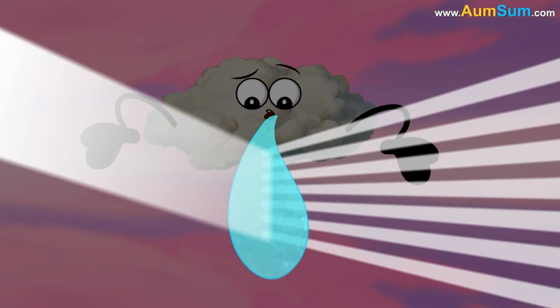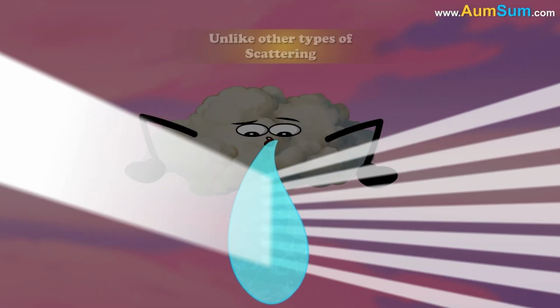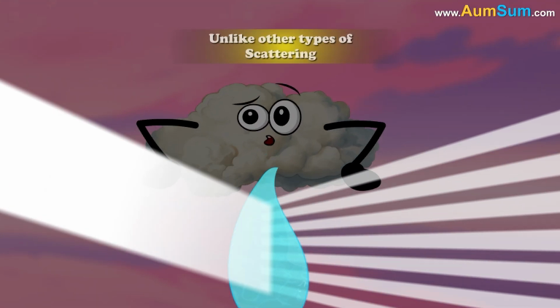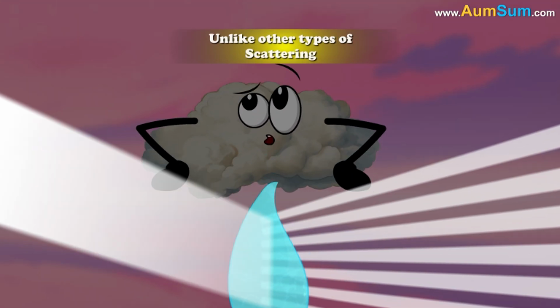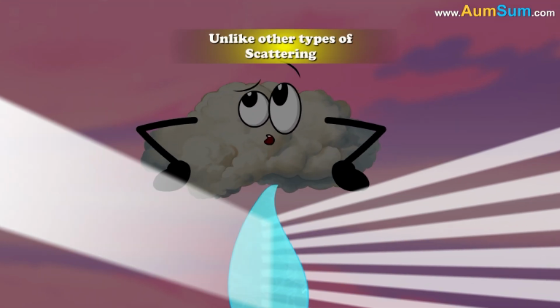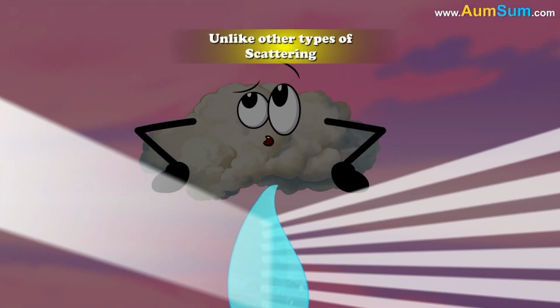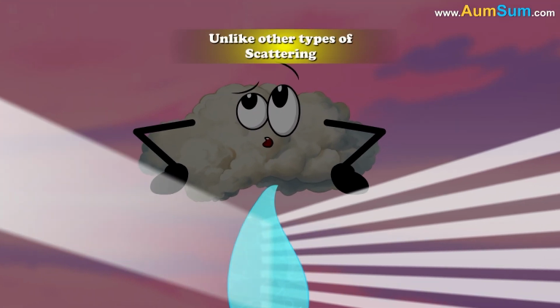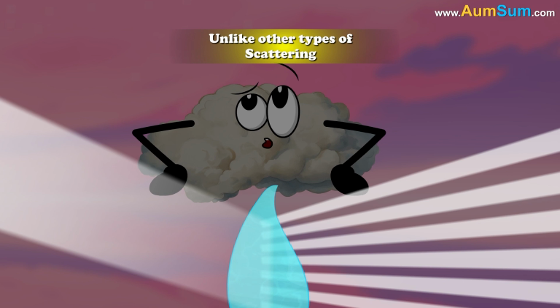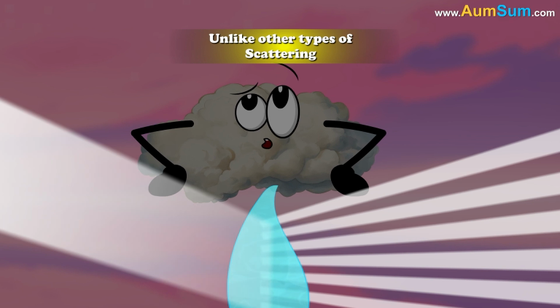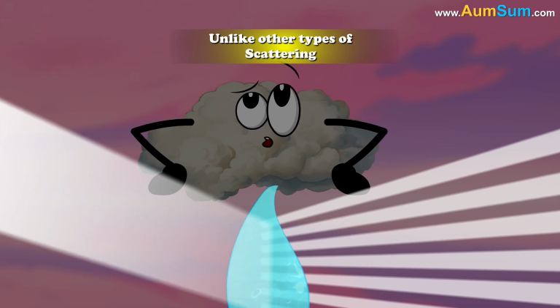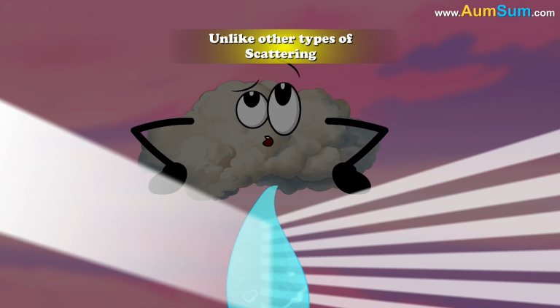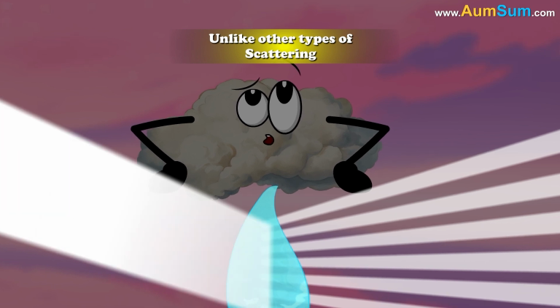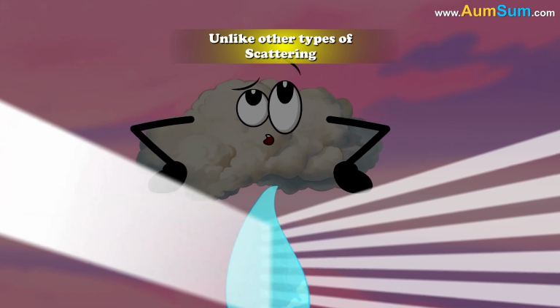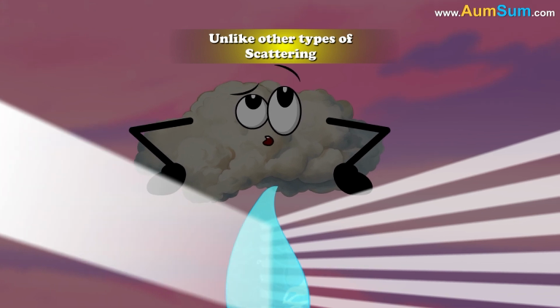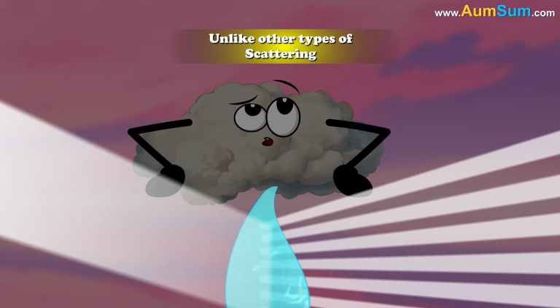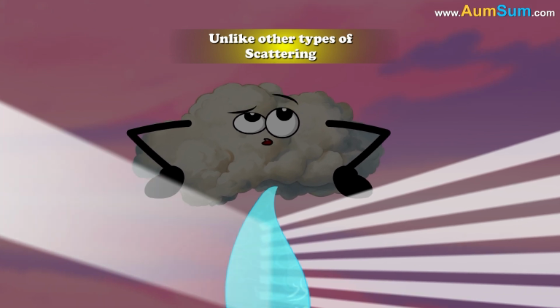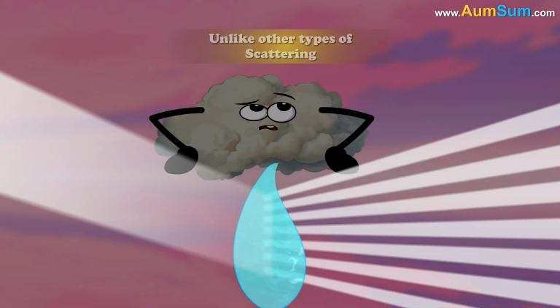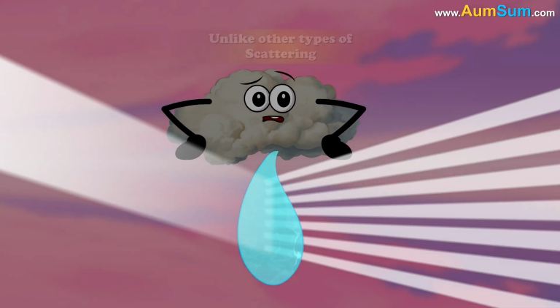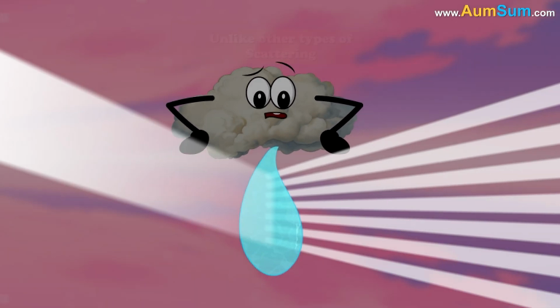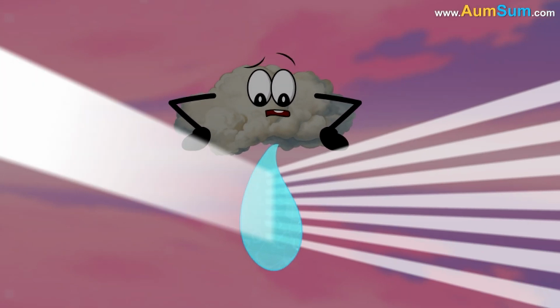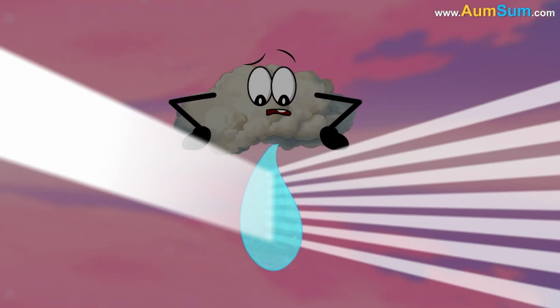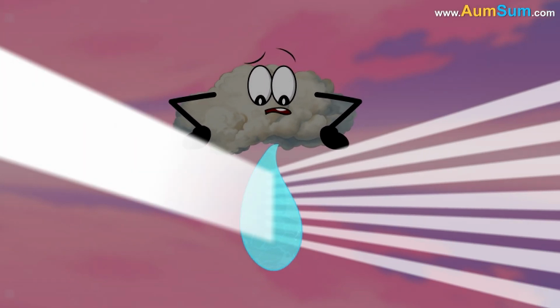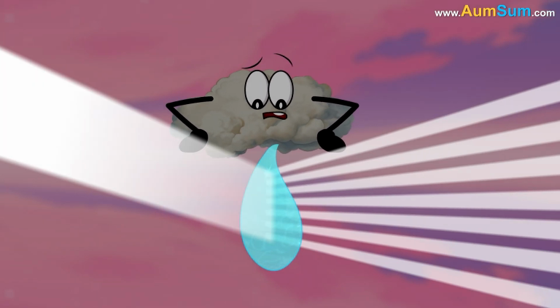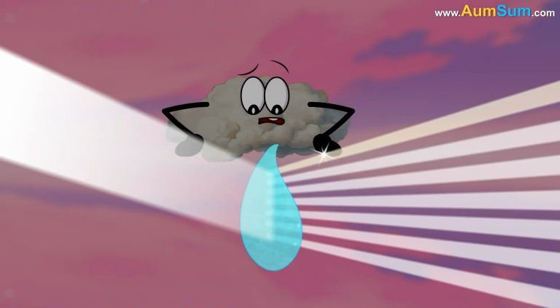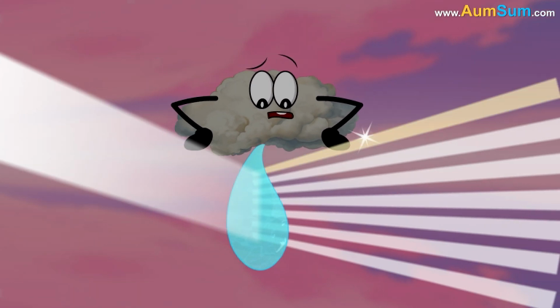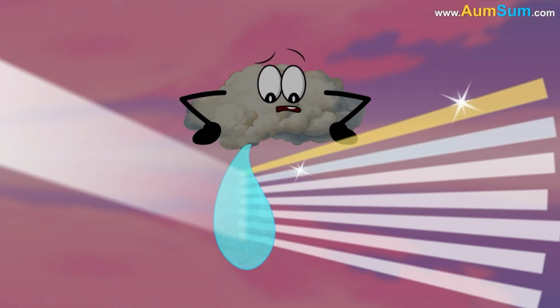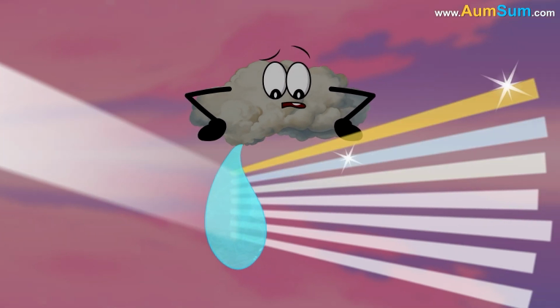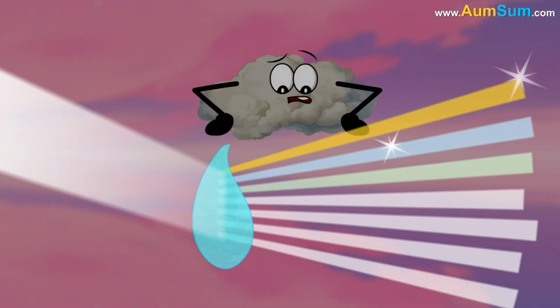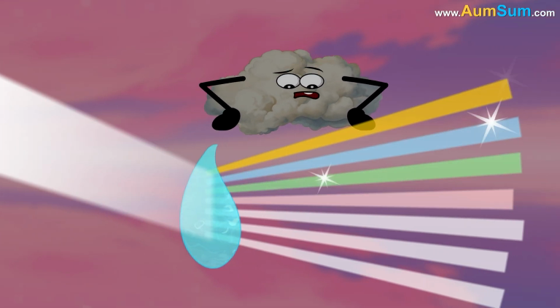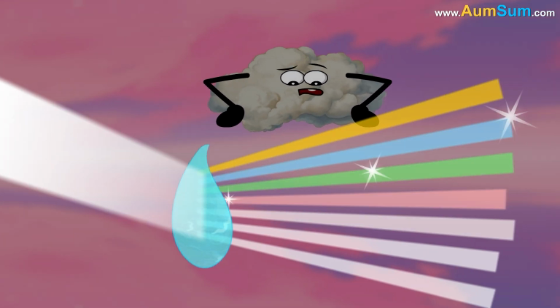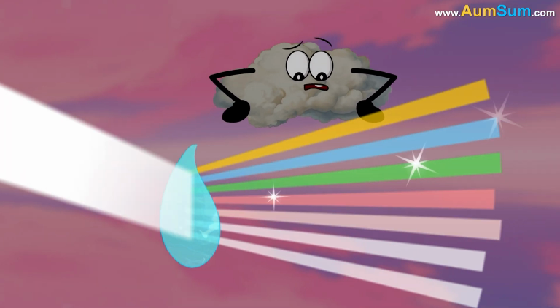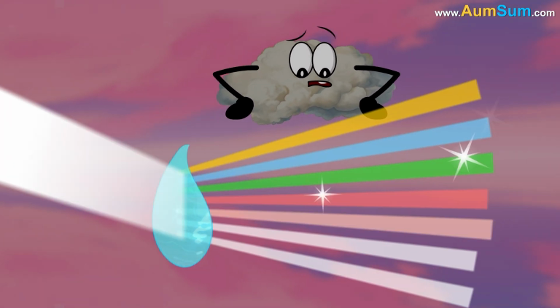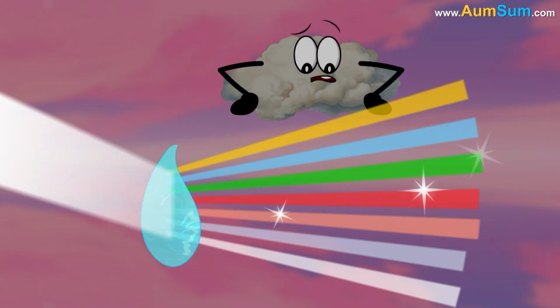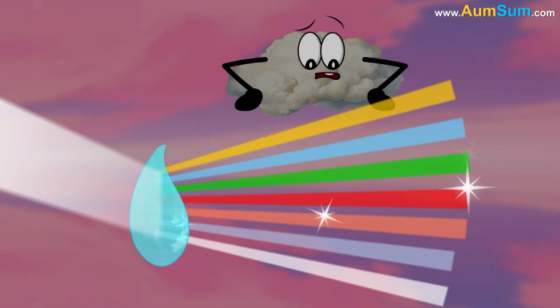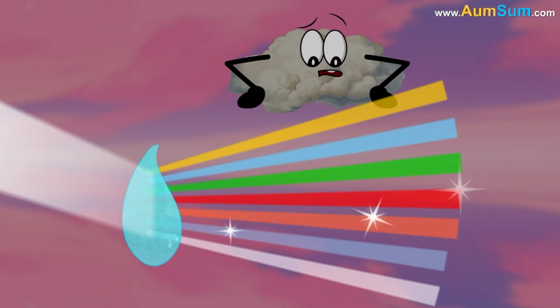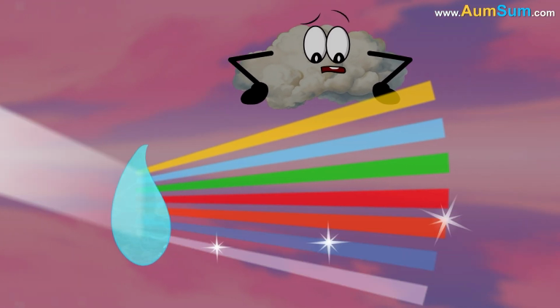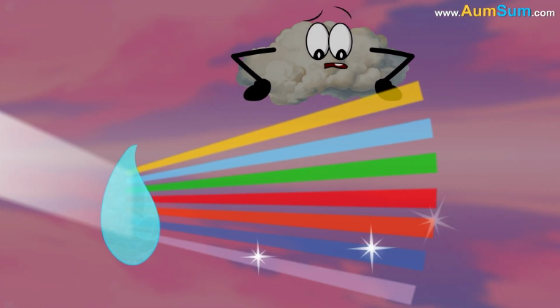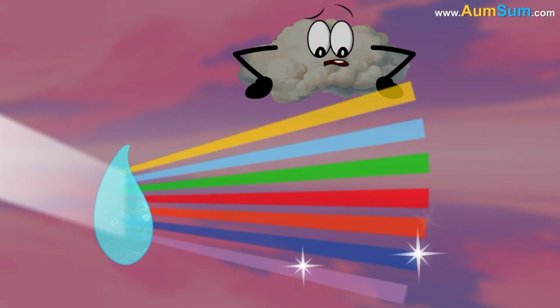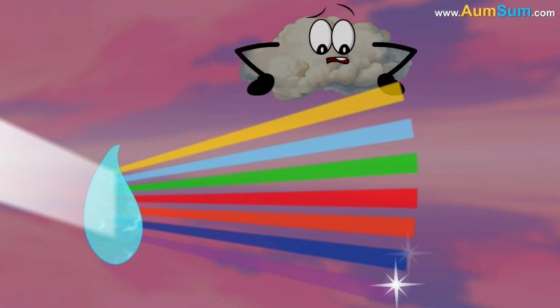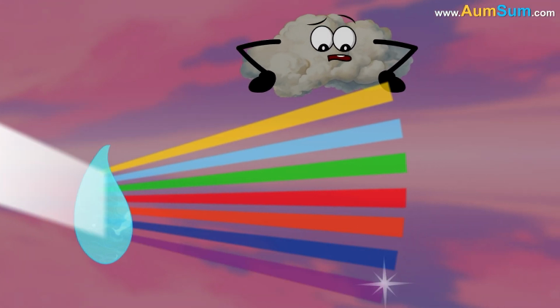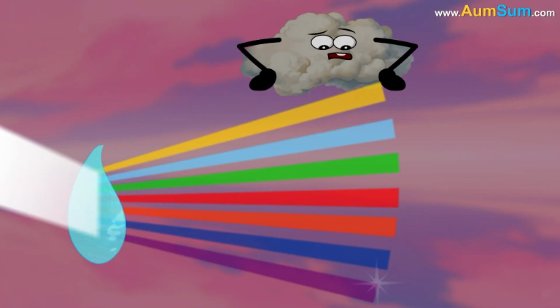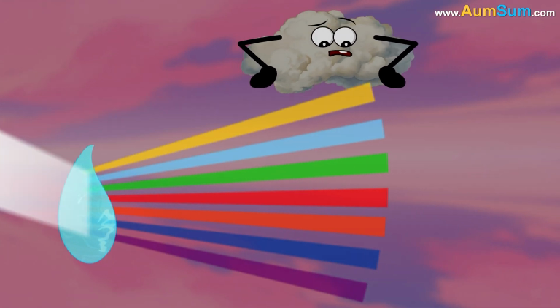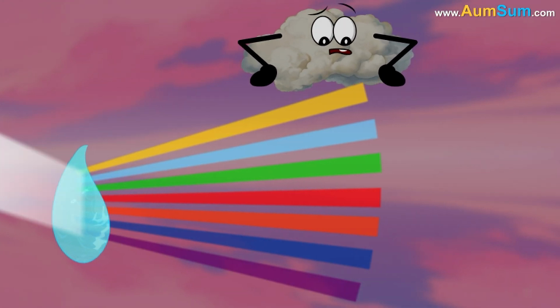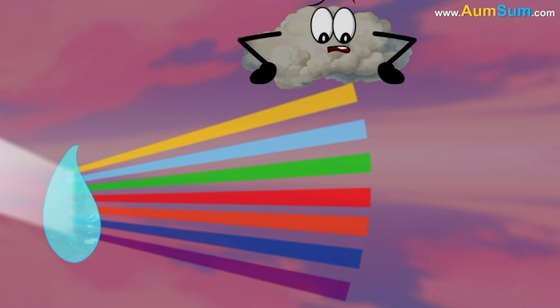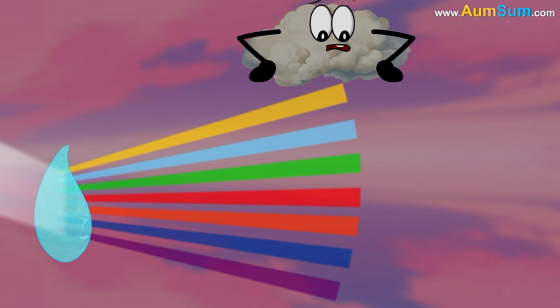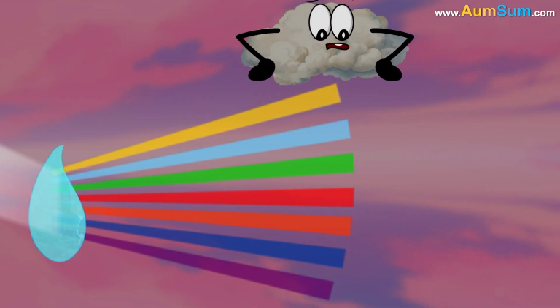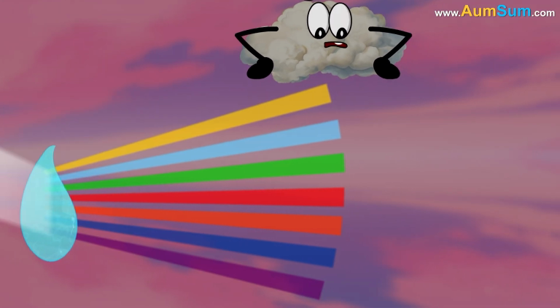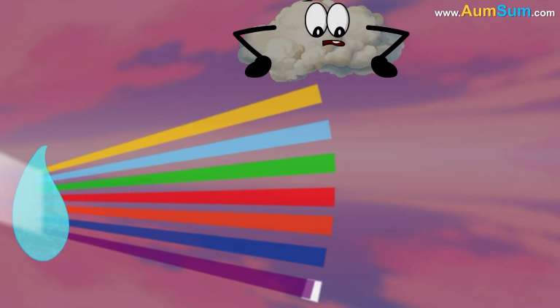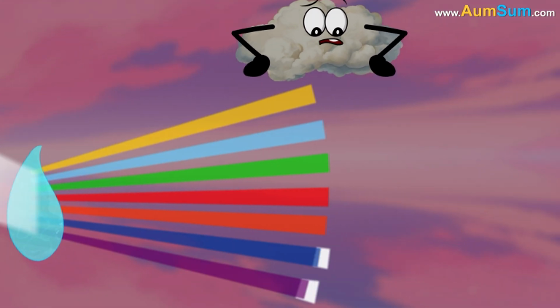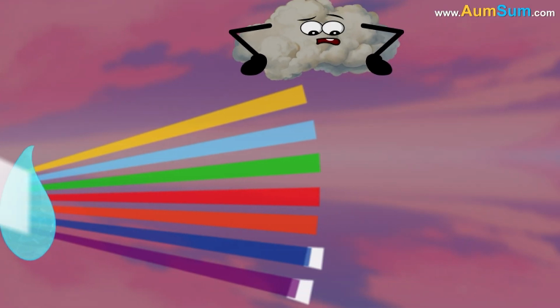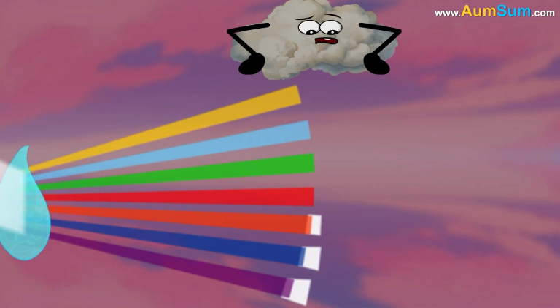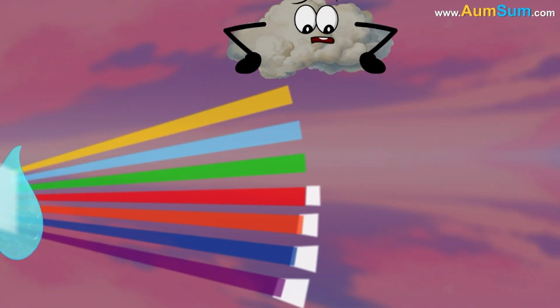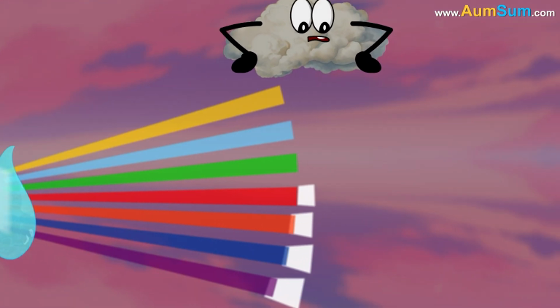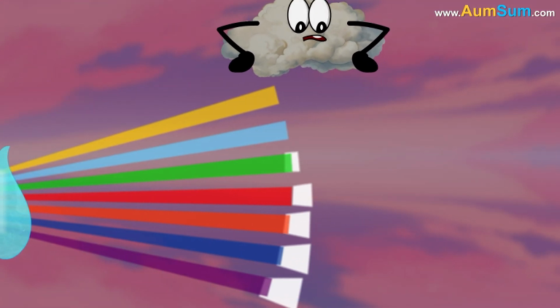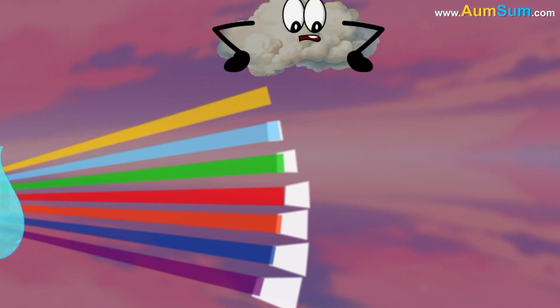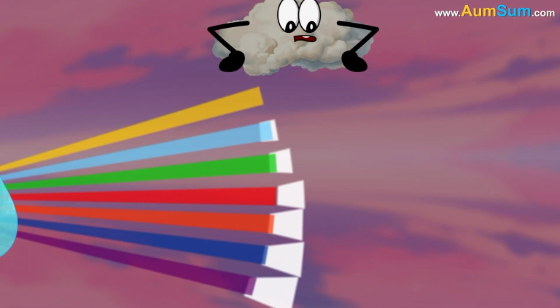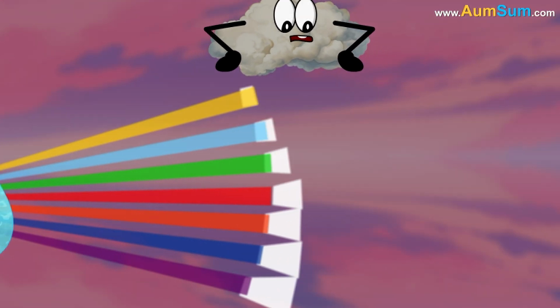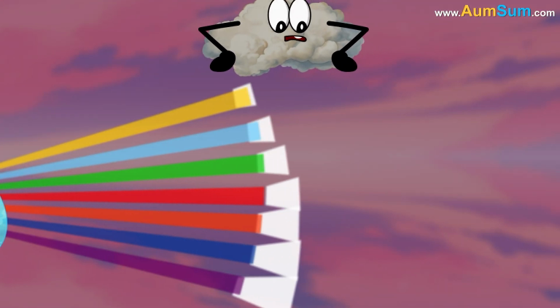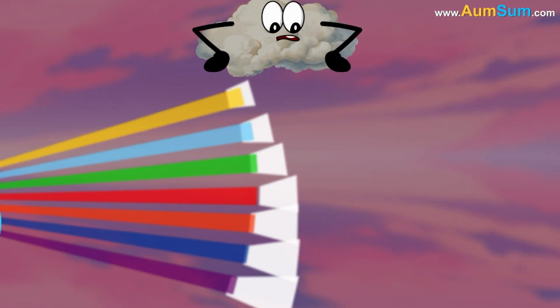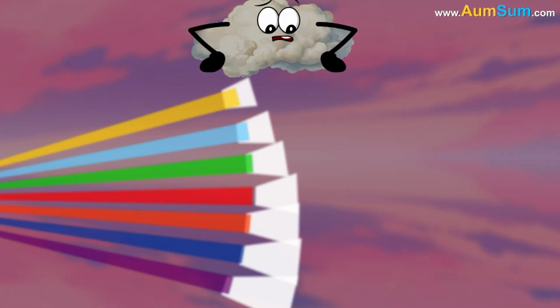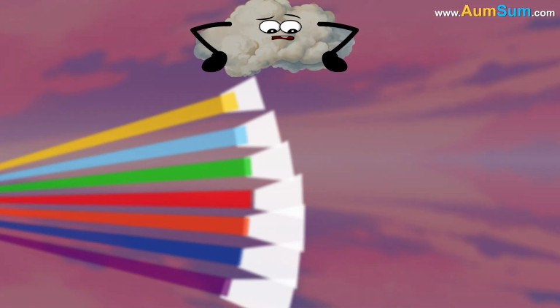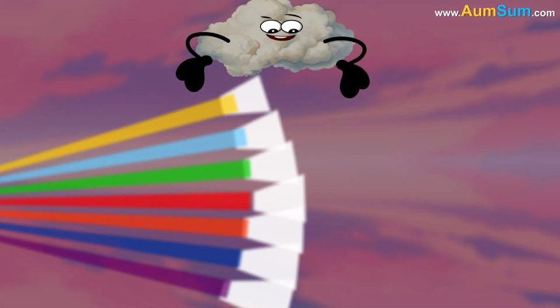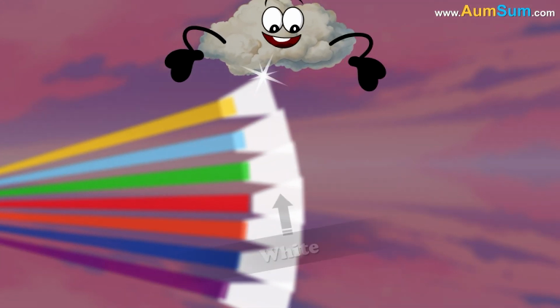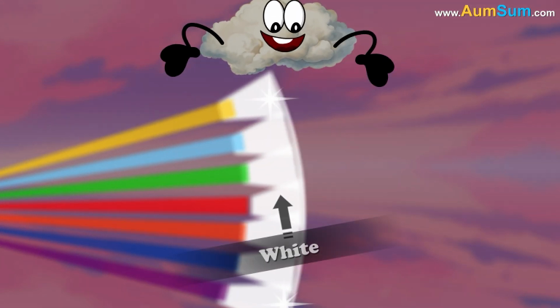Unlike other types of scattering, Mie scattering affects all colors of light equally, blending them back into white. This is why clouds appear white to our eyes.